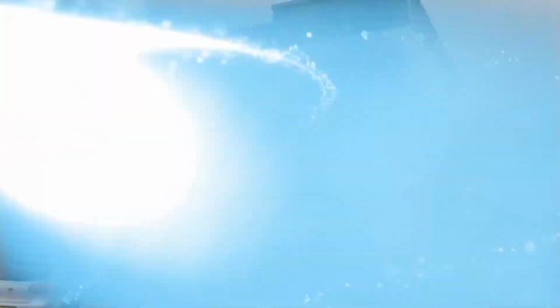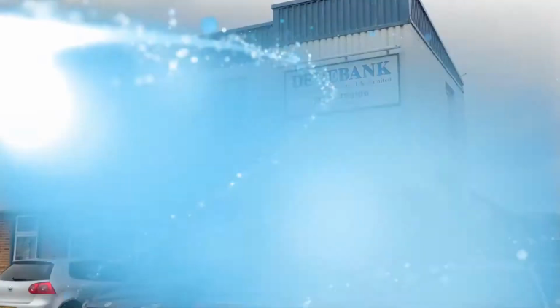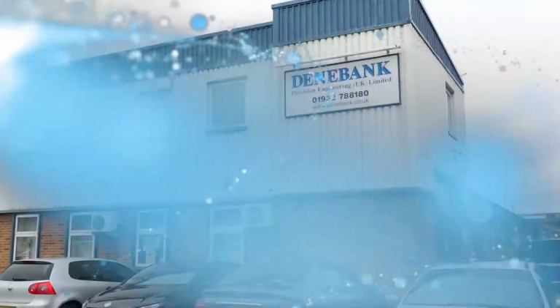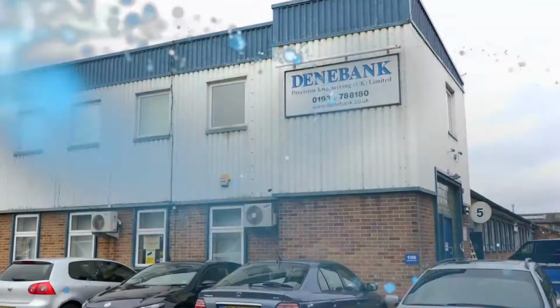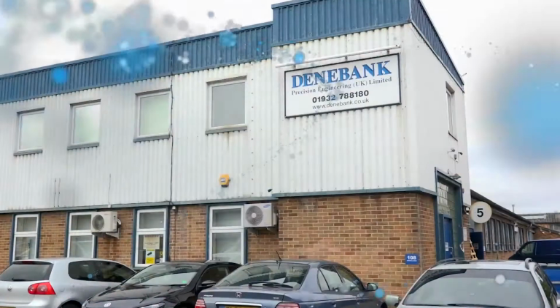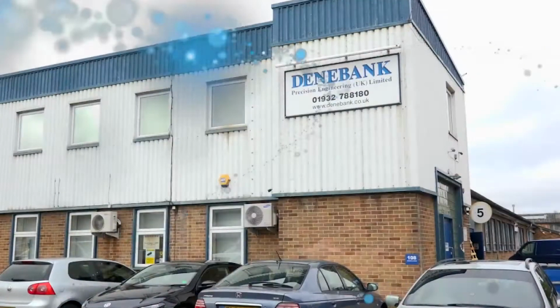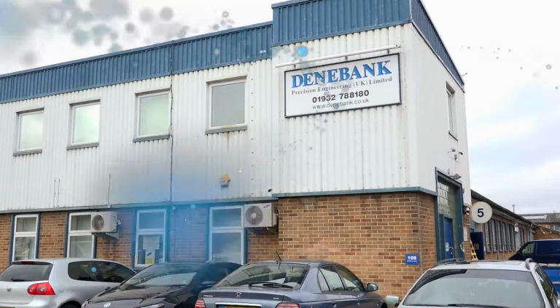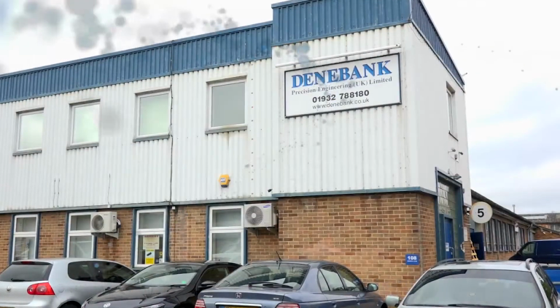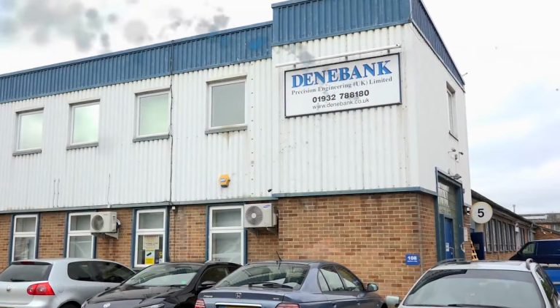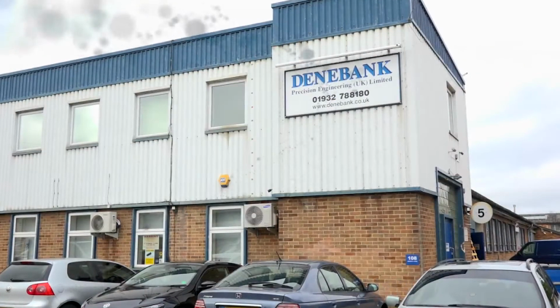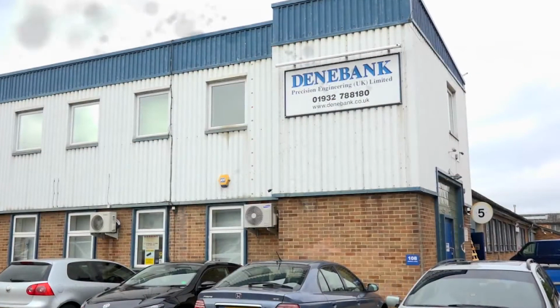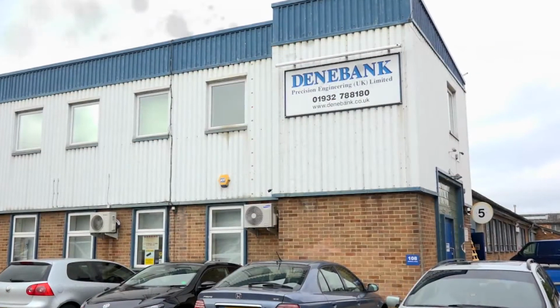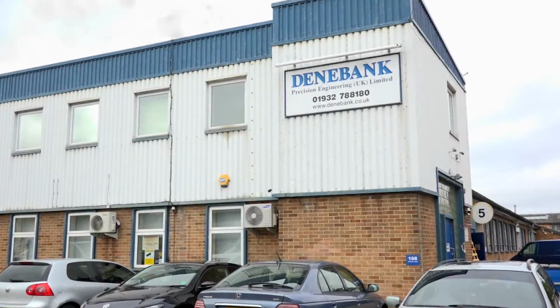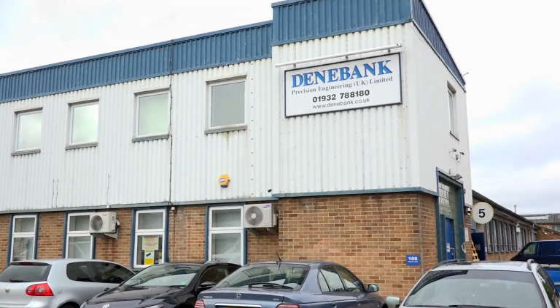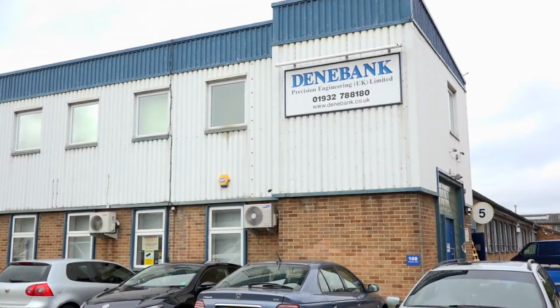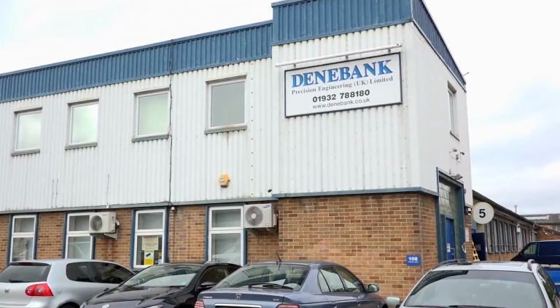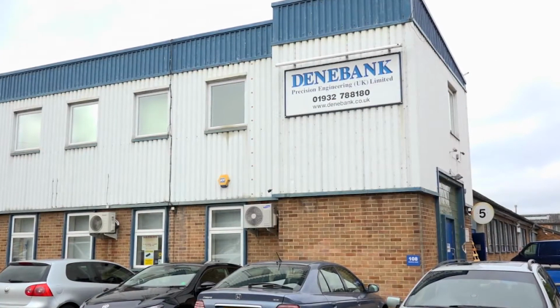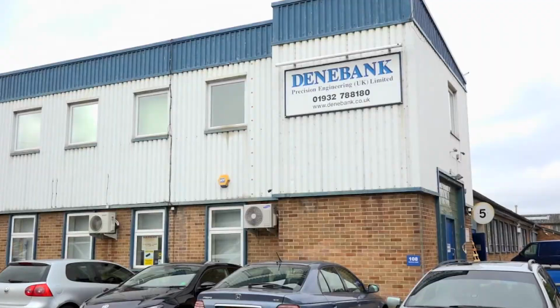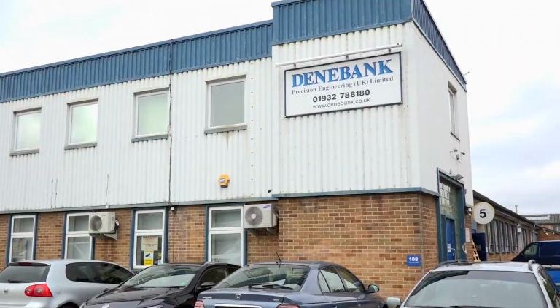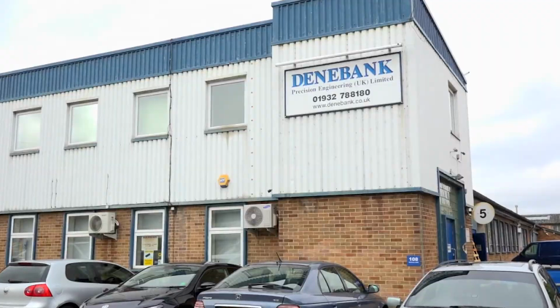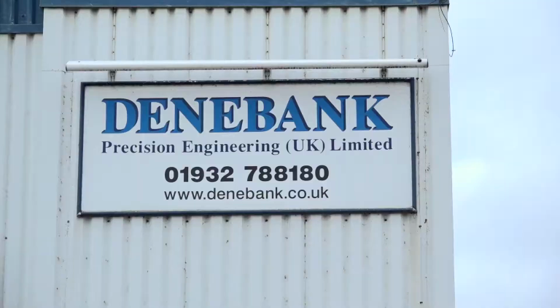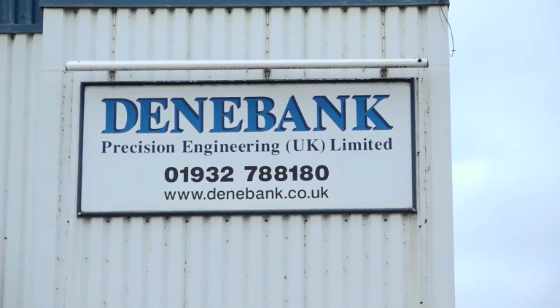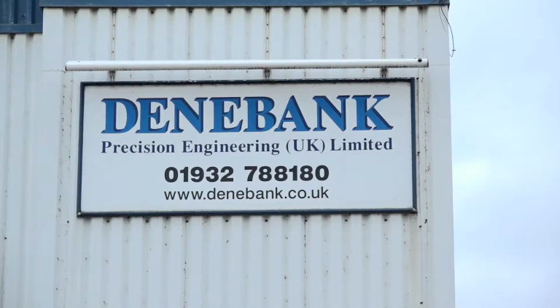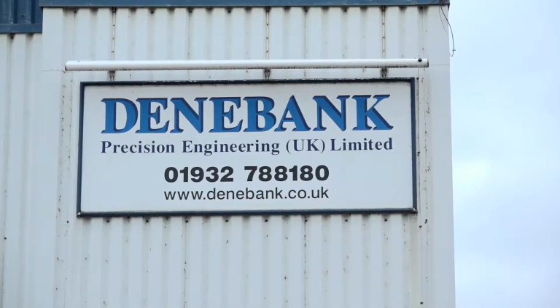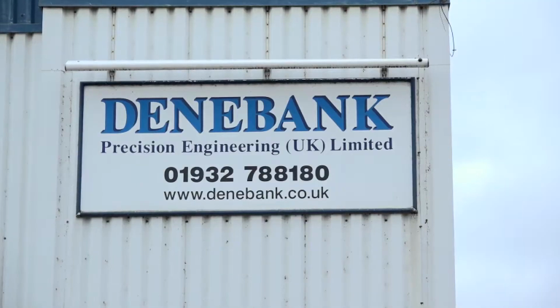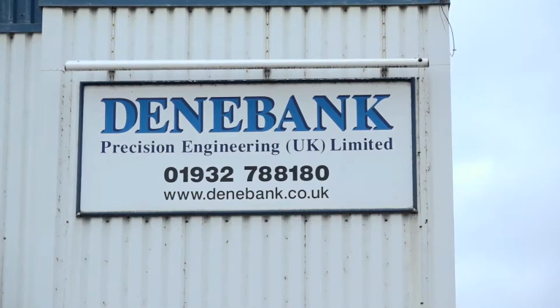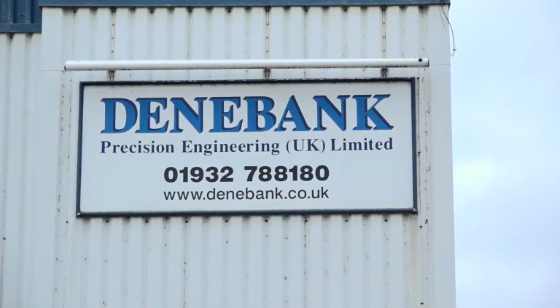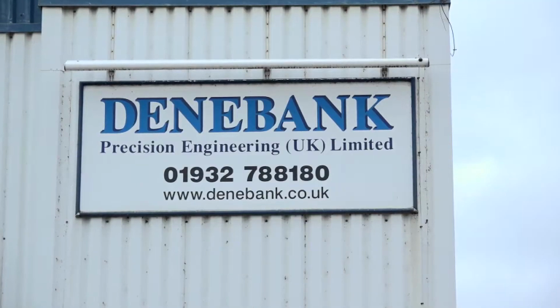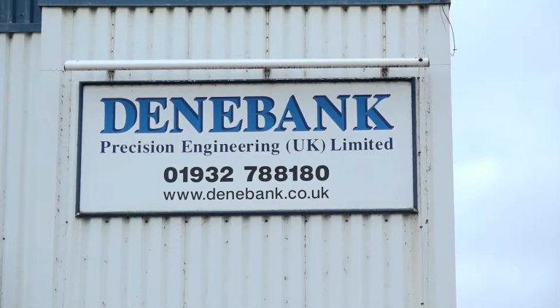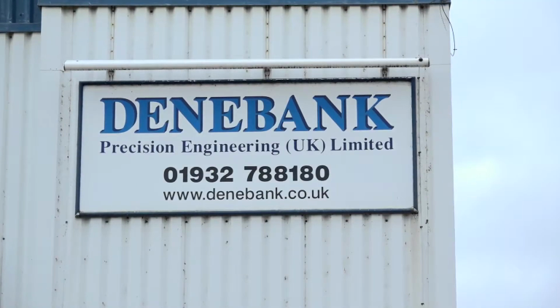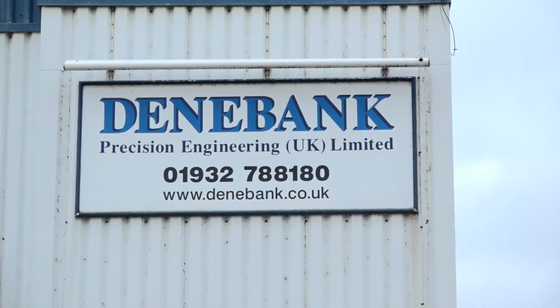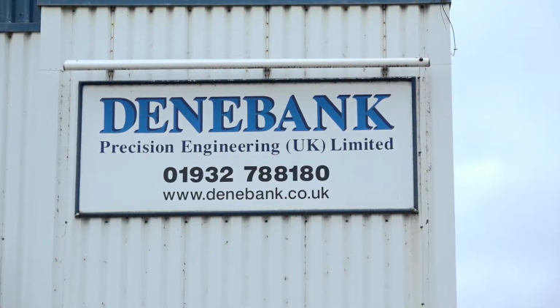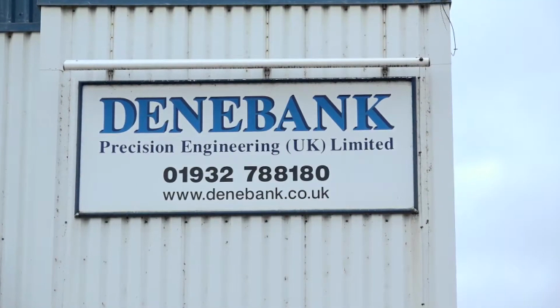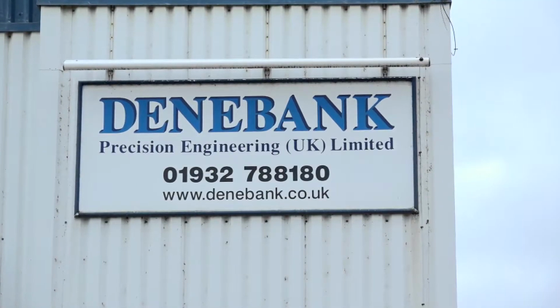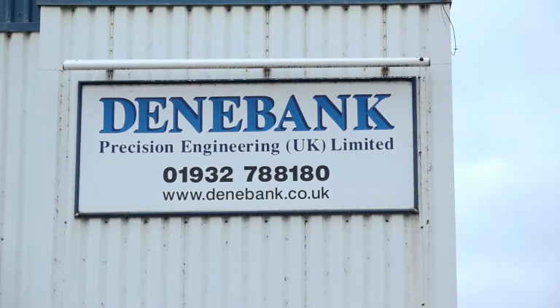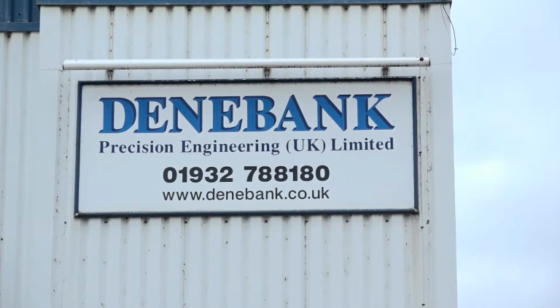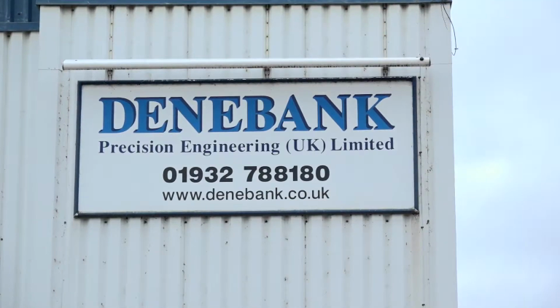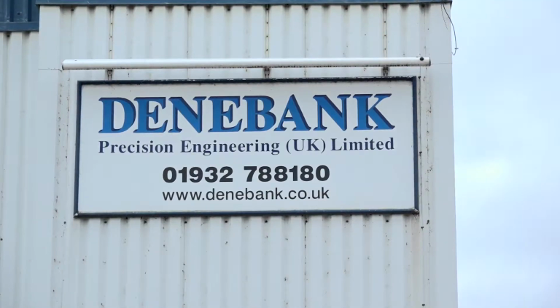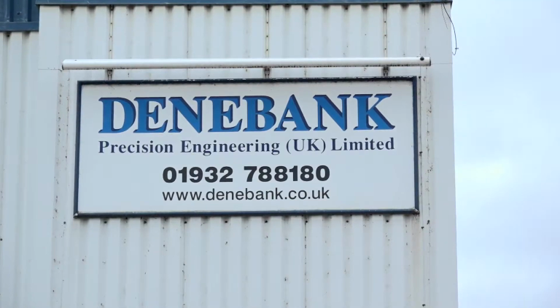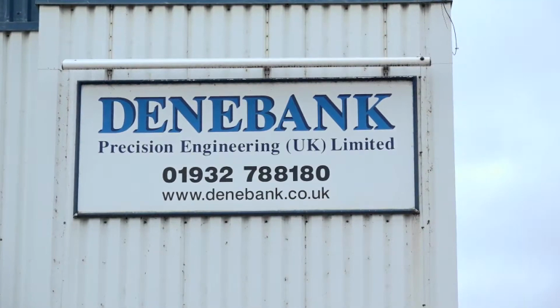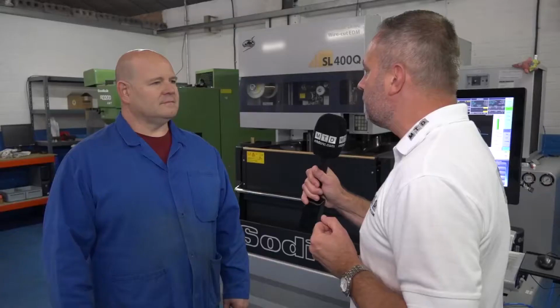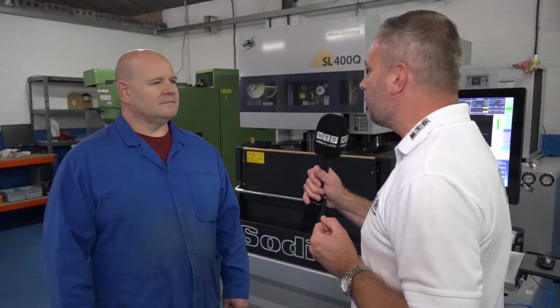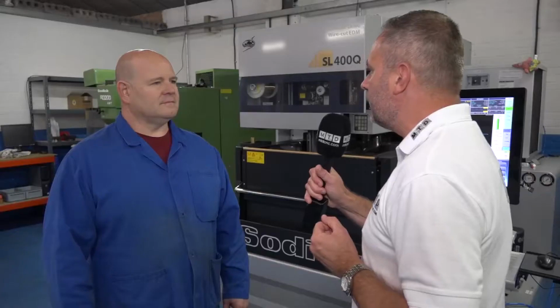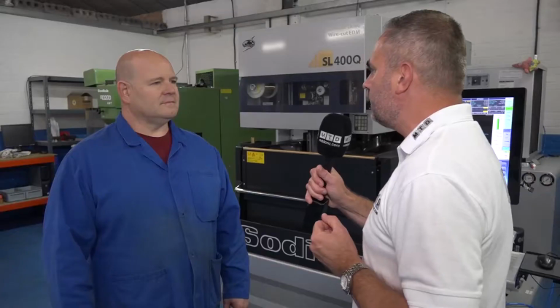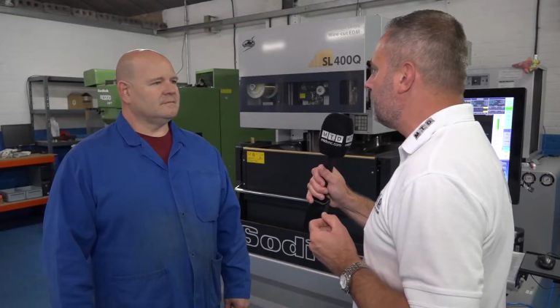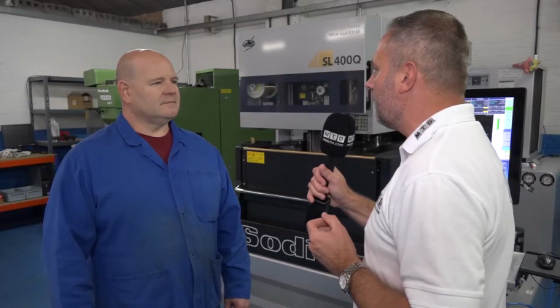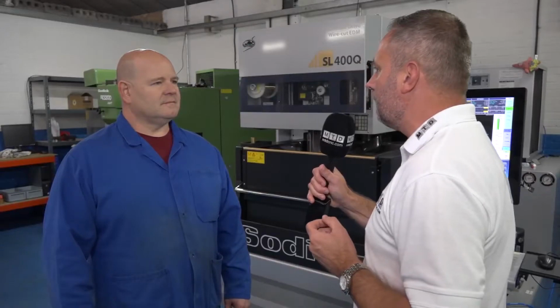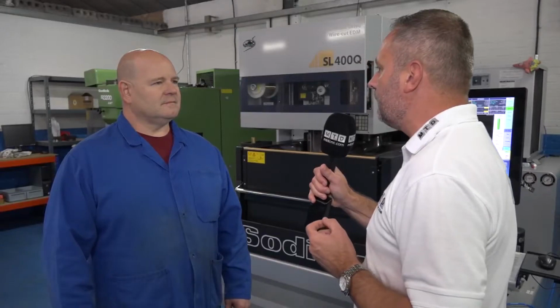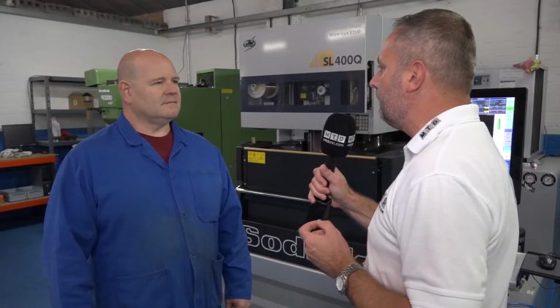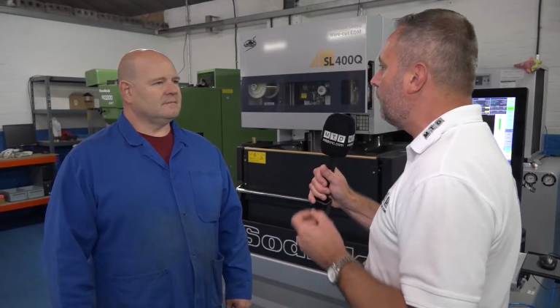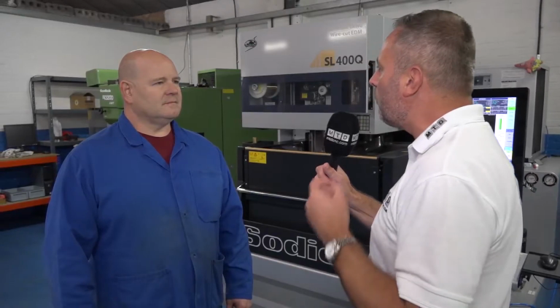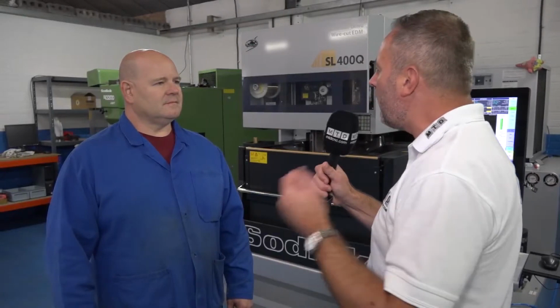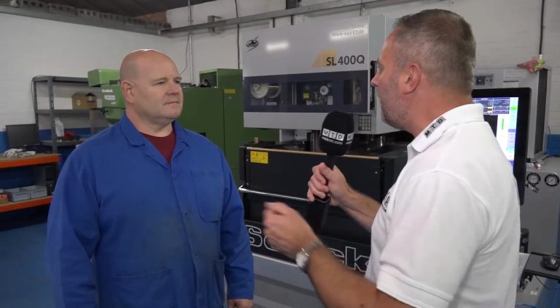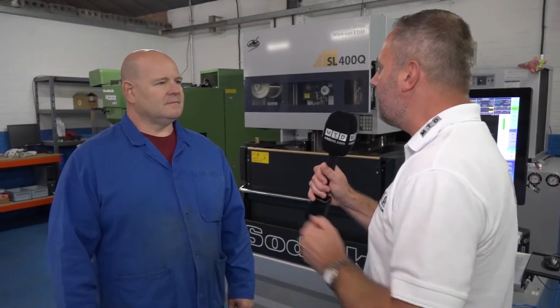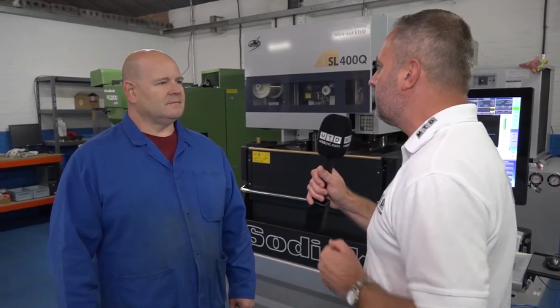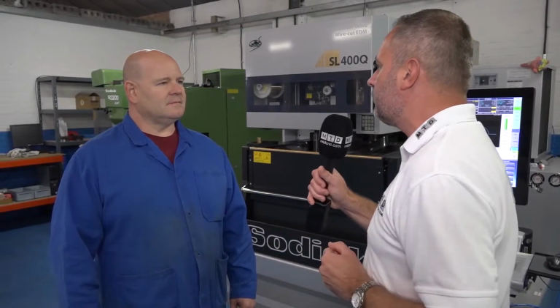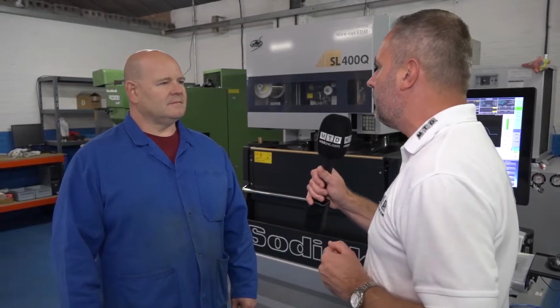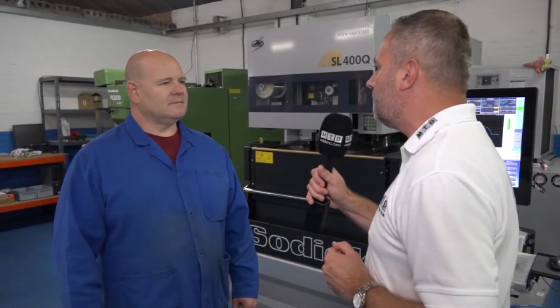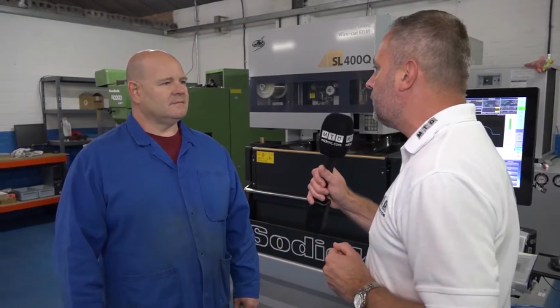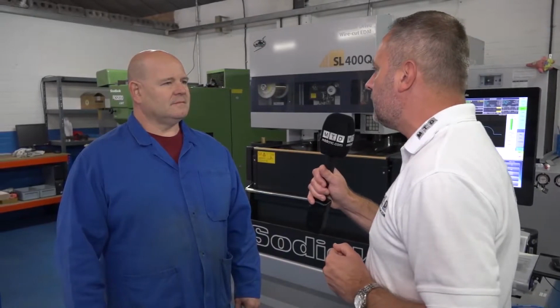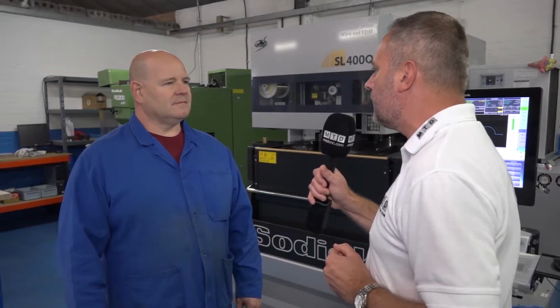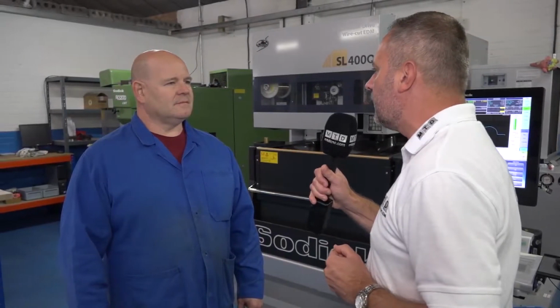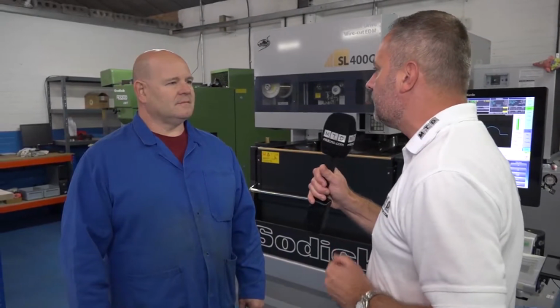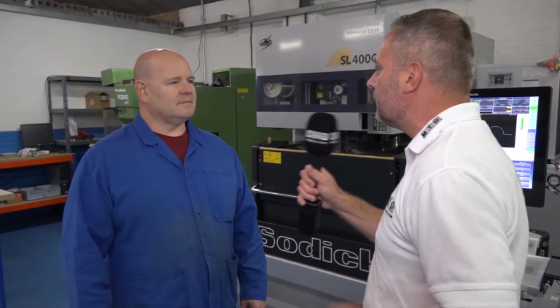Phil, thanks for the invitation to come into Dean Bank today. Now you're a general subcontracting company, but what areas do you actually cover?